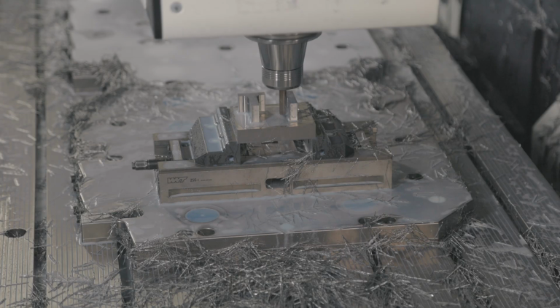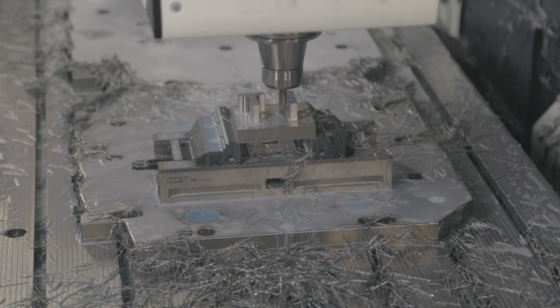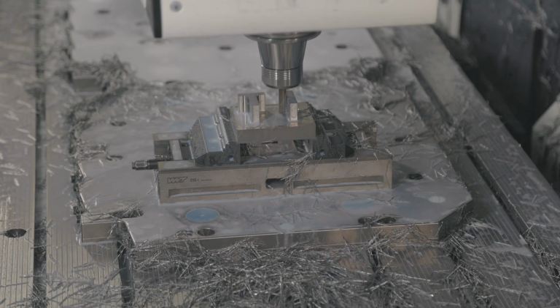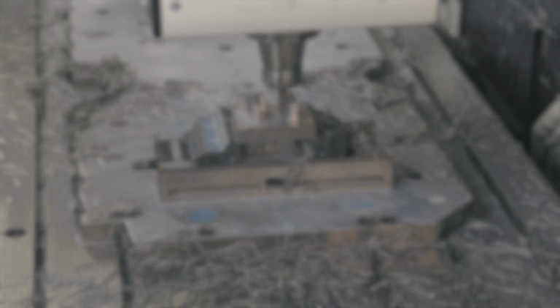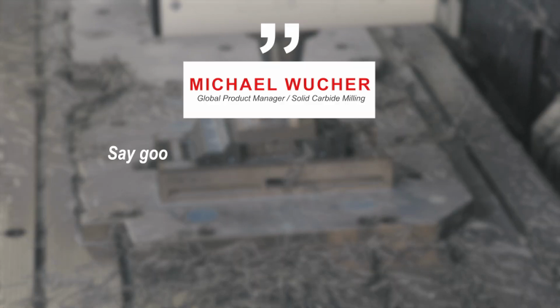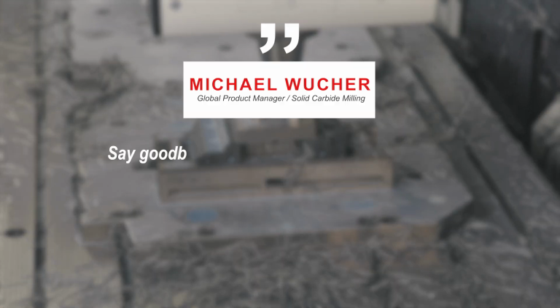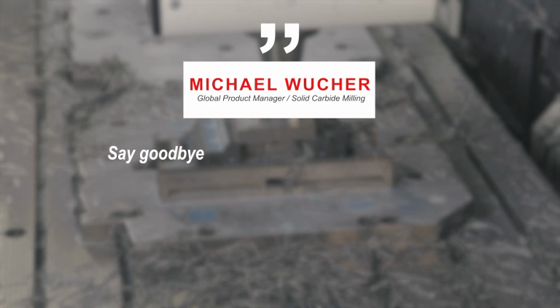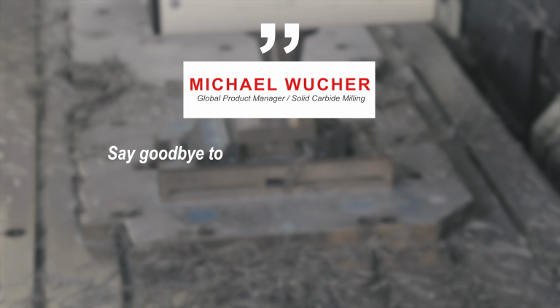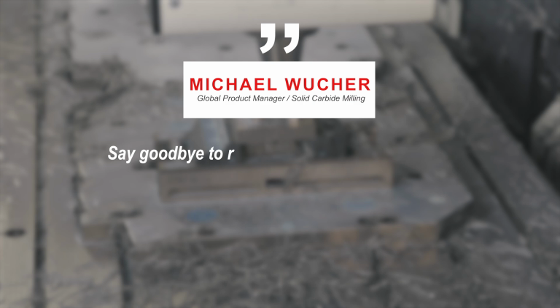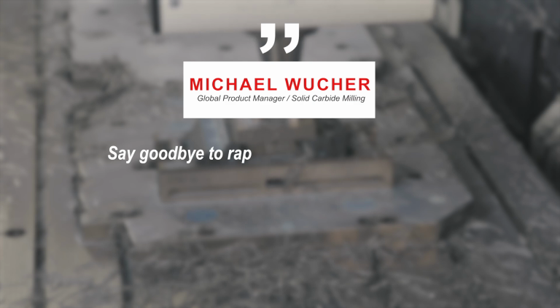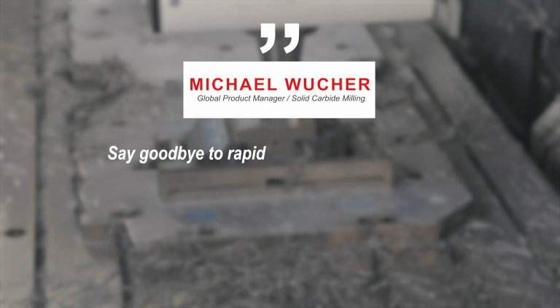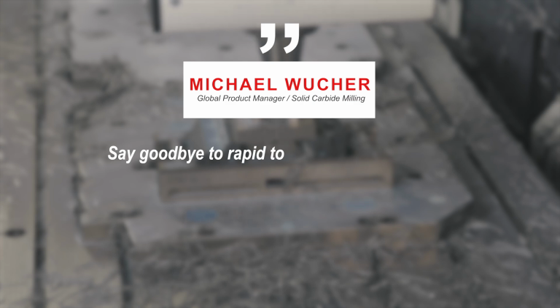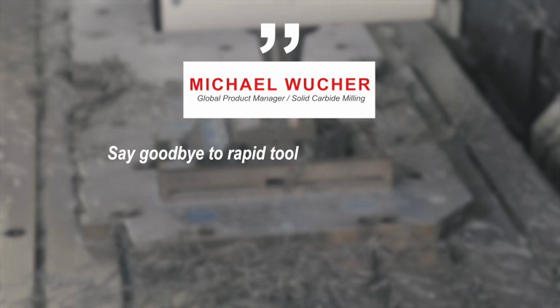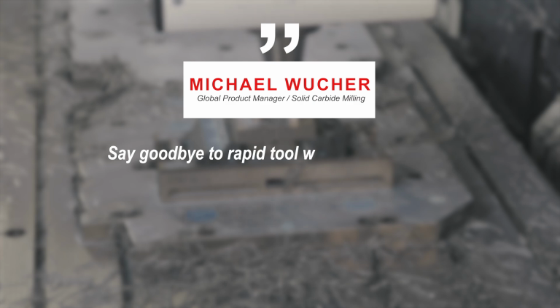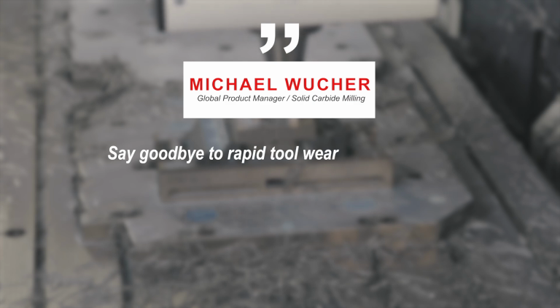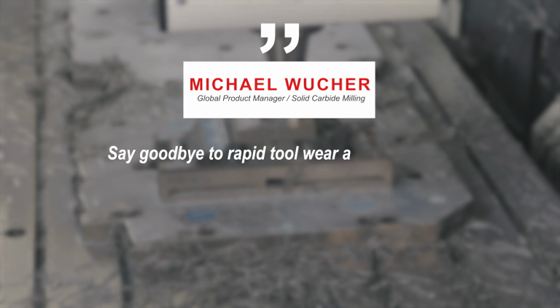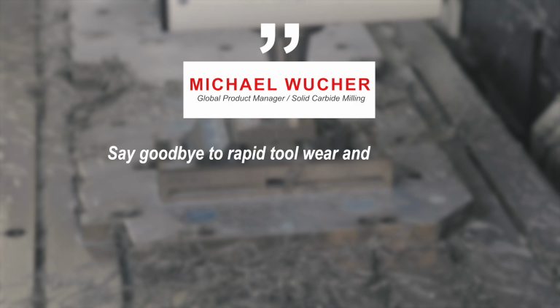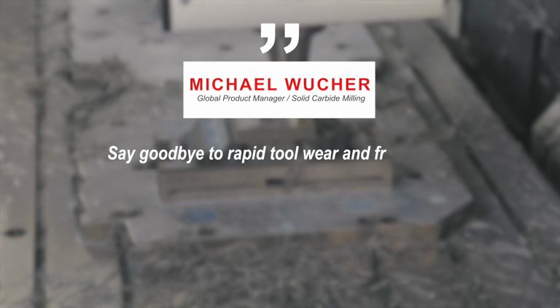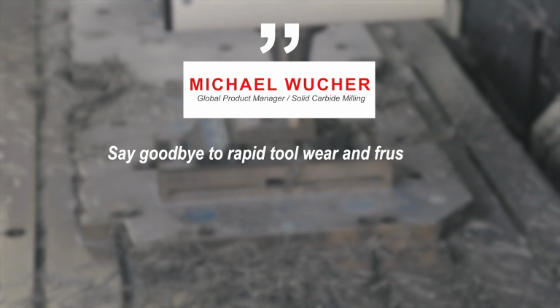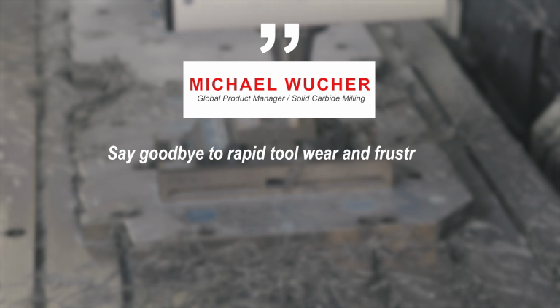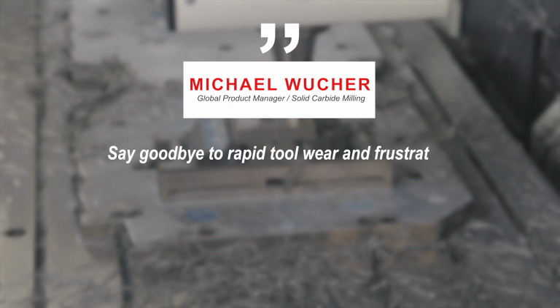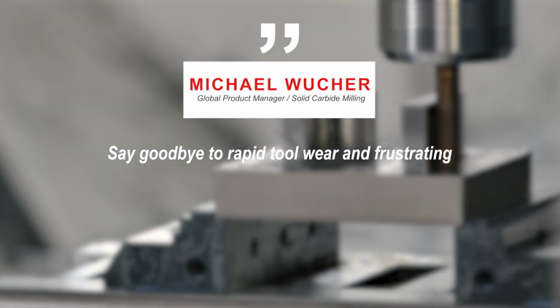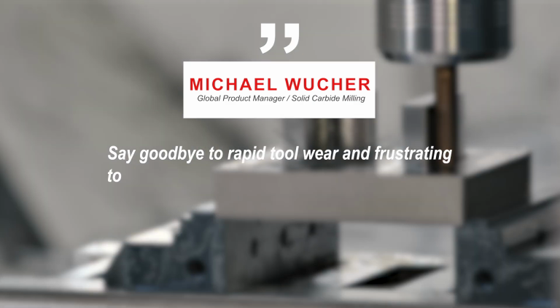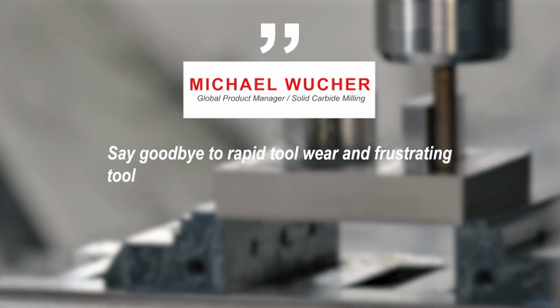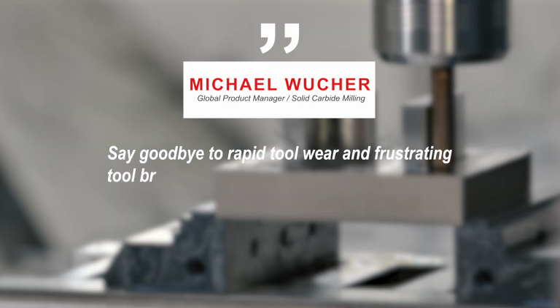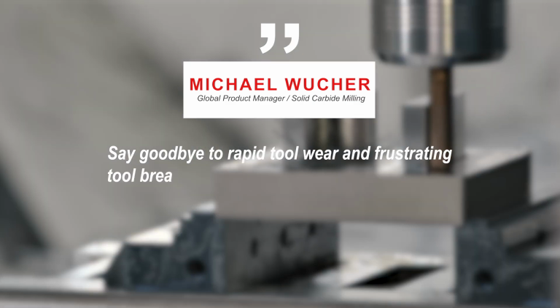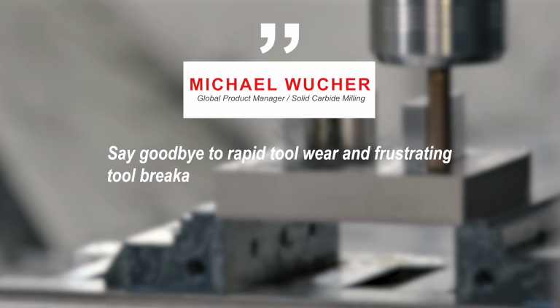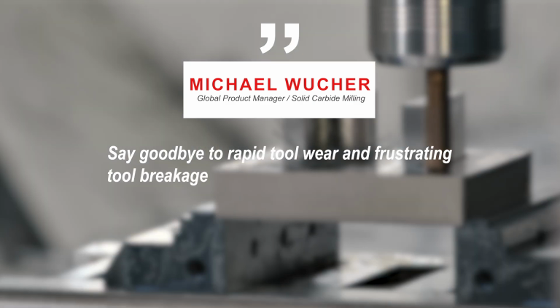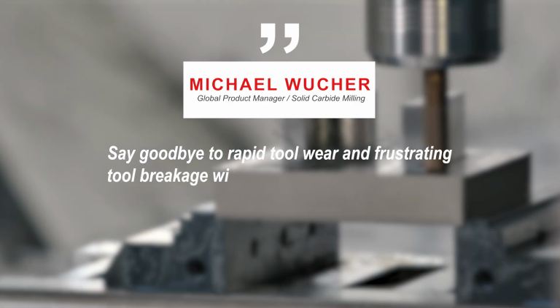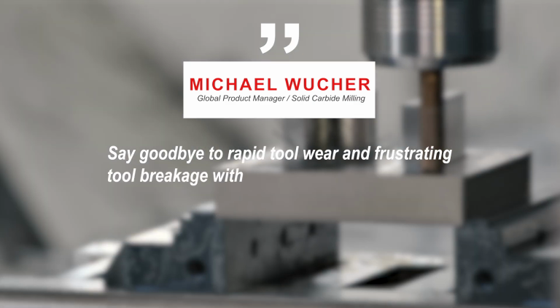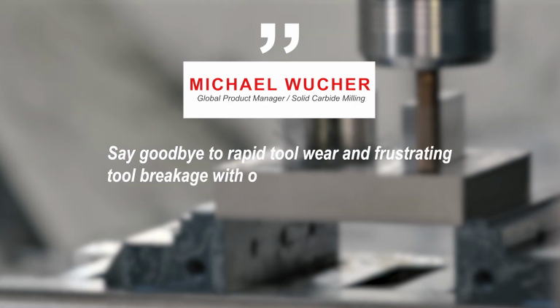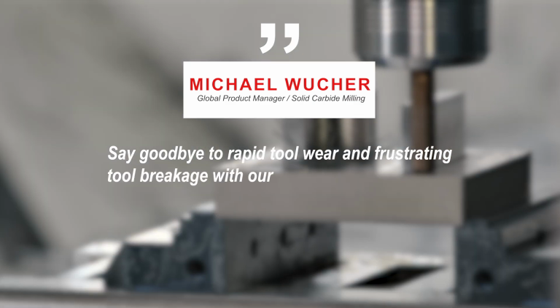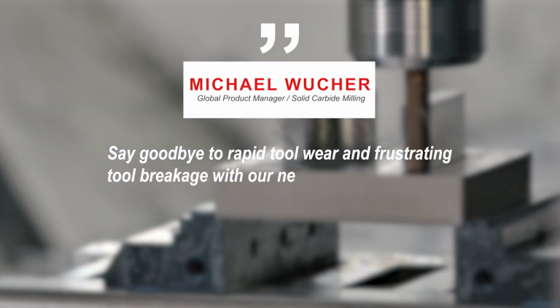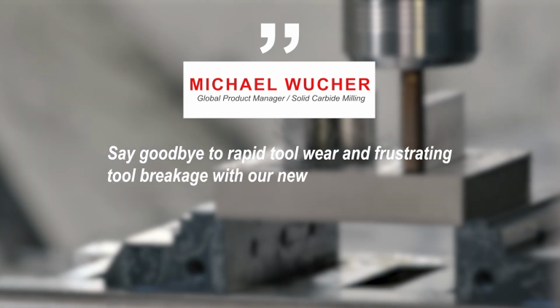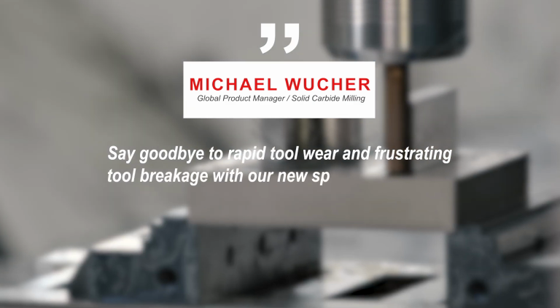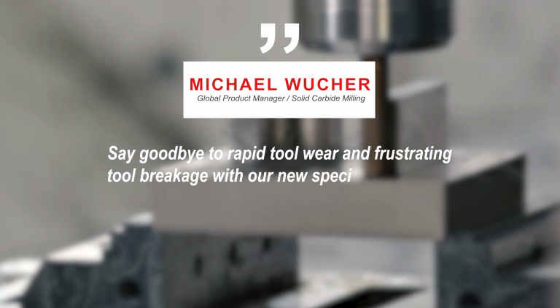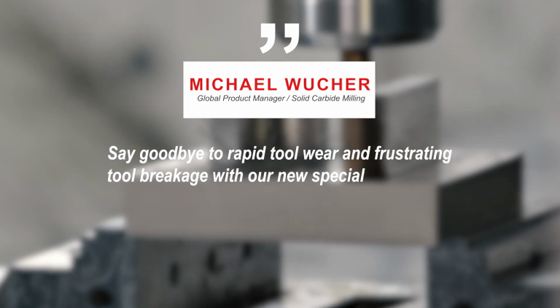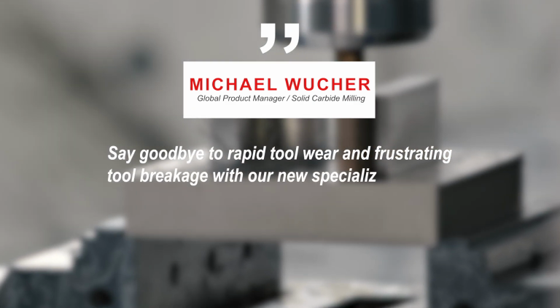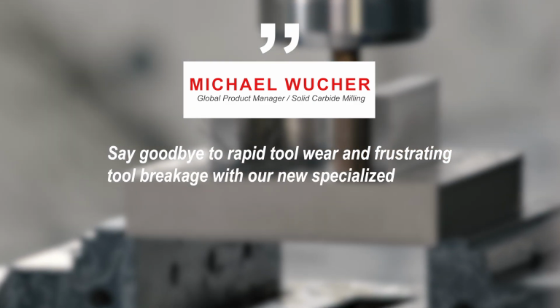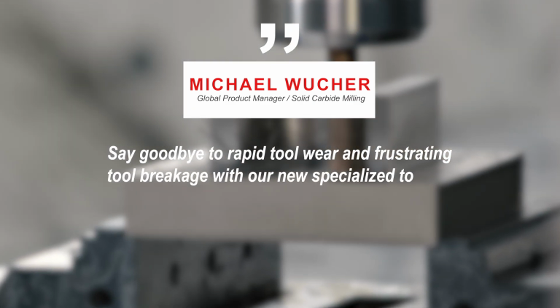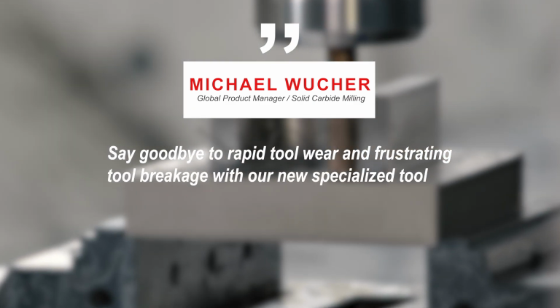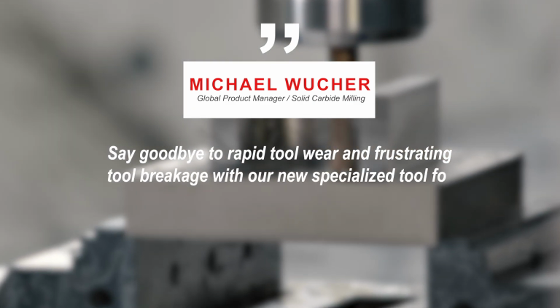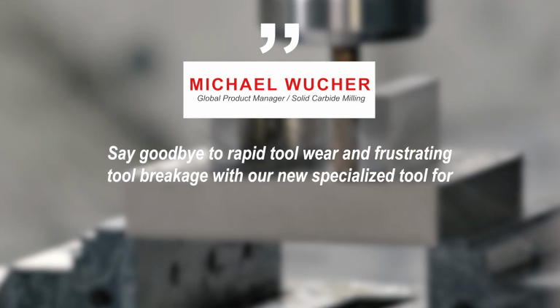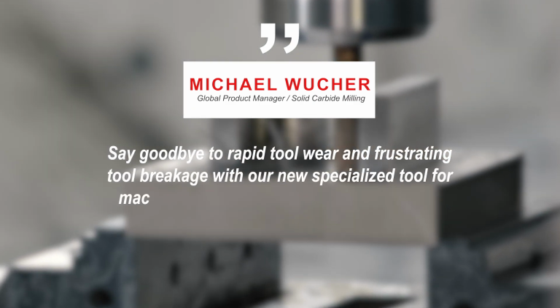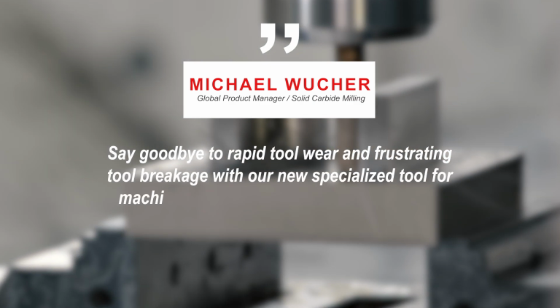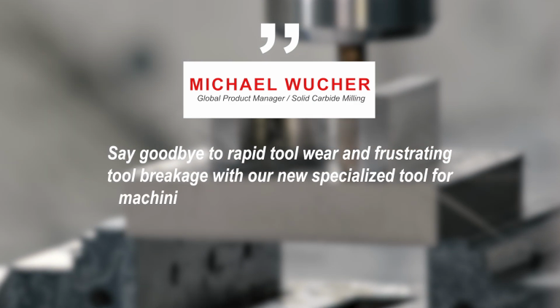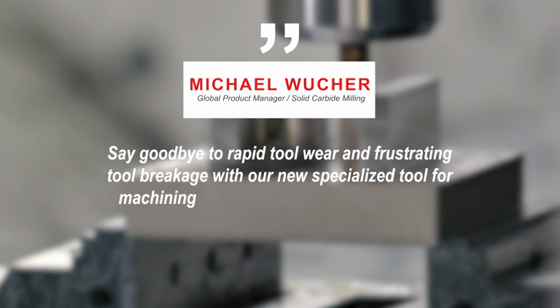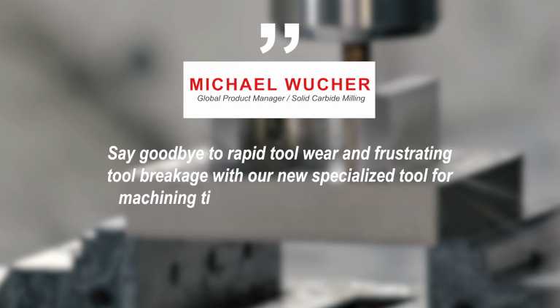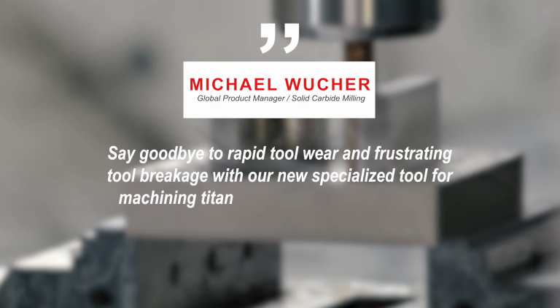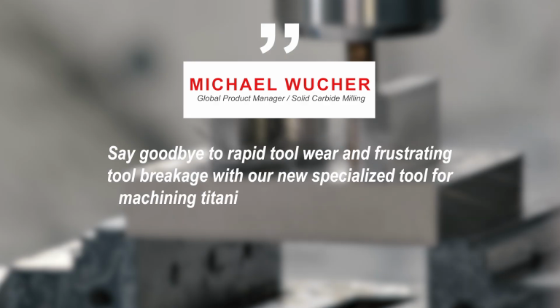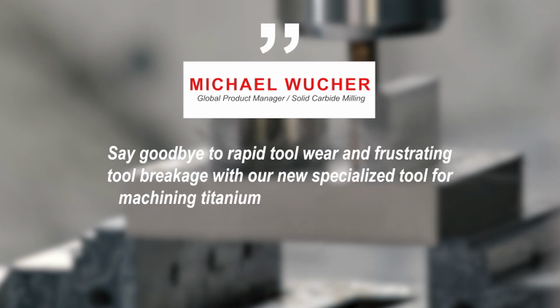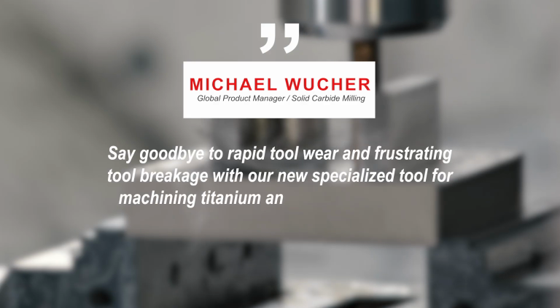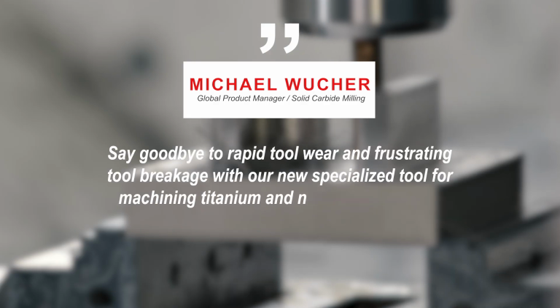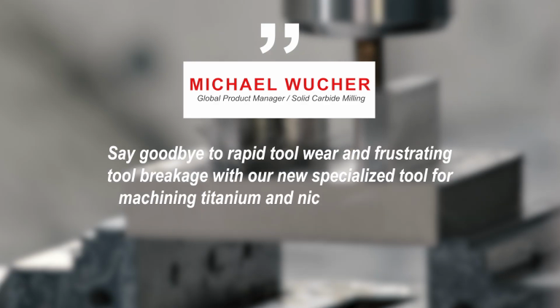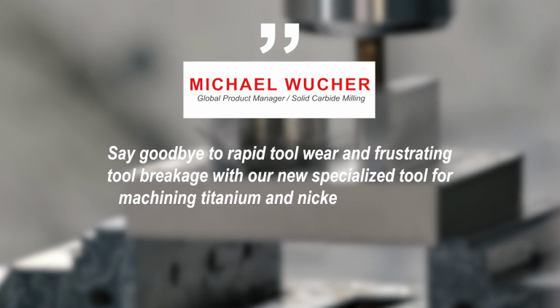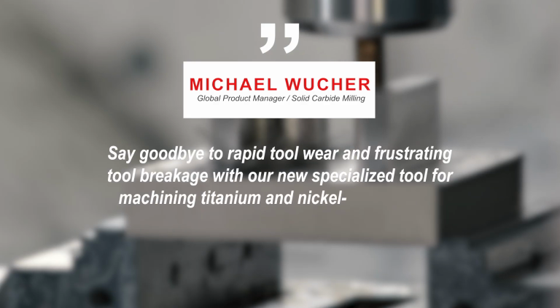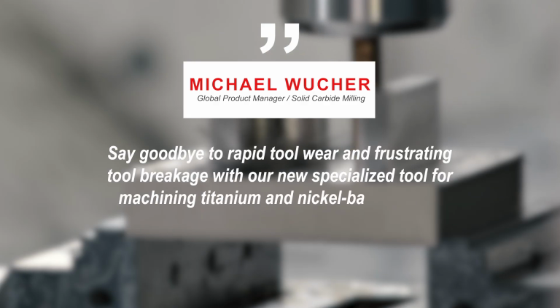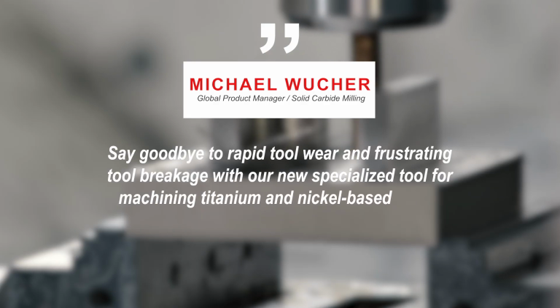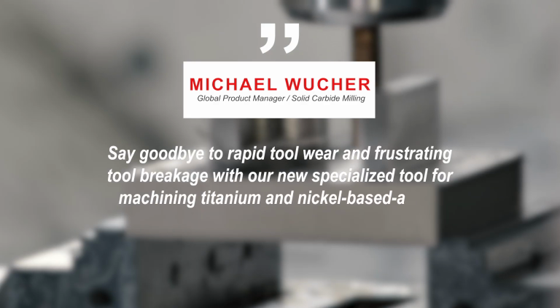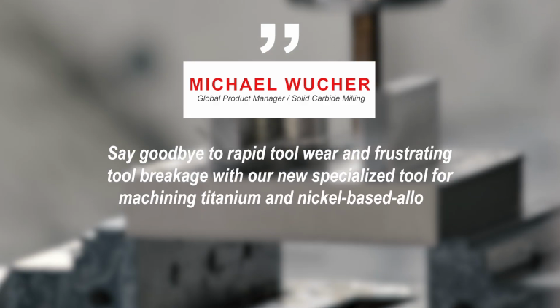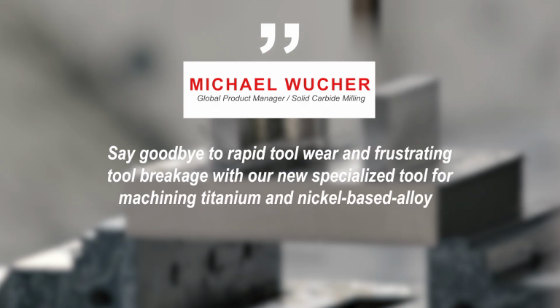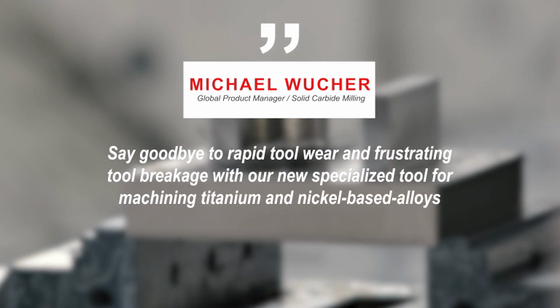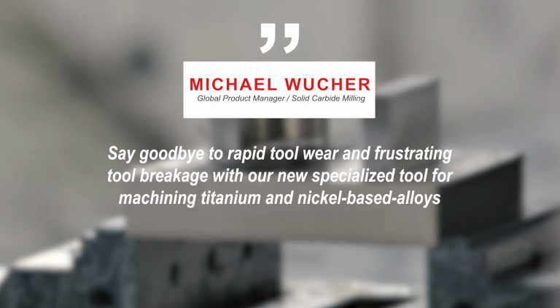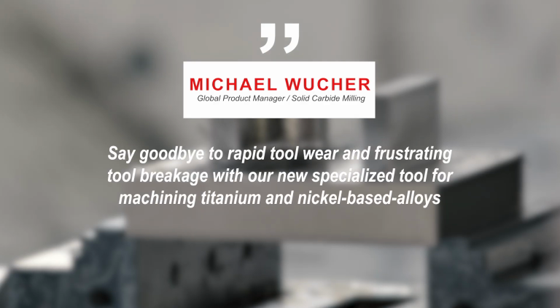Say goodbye to rapid tool wear and frustrating tool breakage with our new specialized tool for machining titanium and nickel-based alloys.